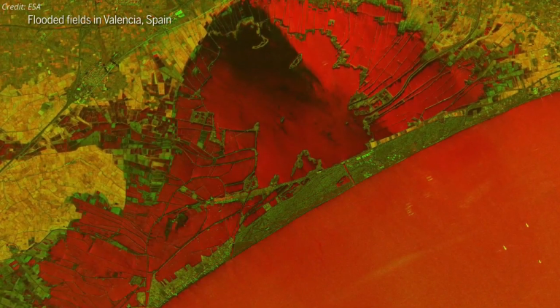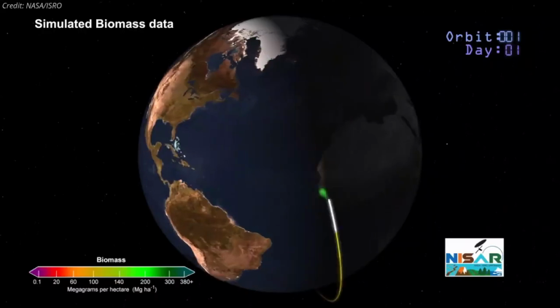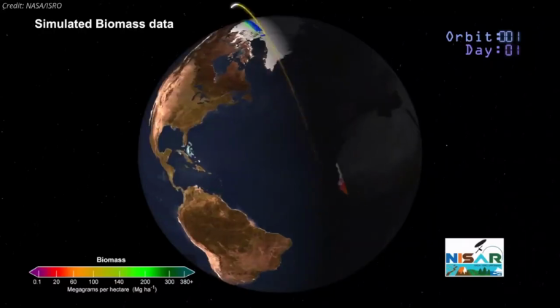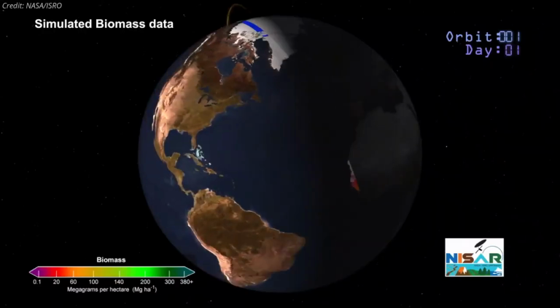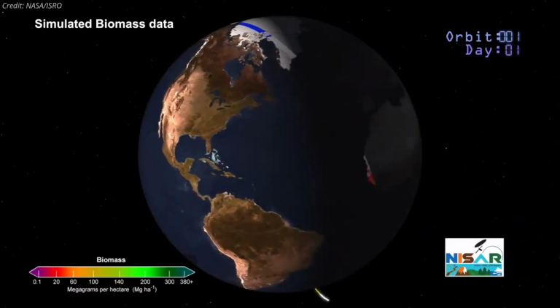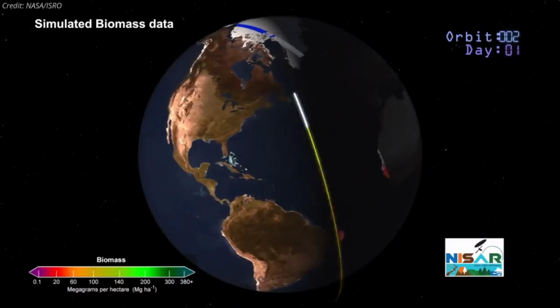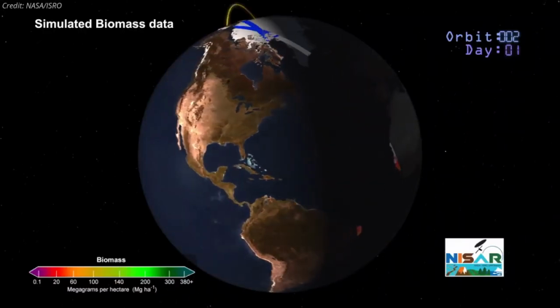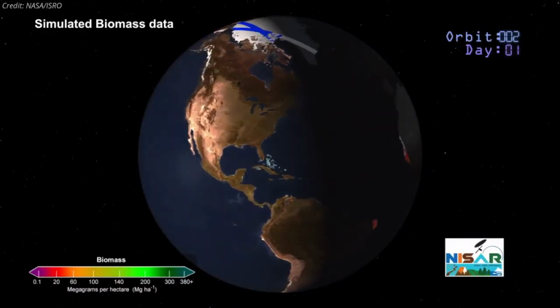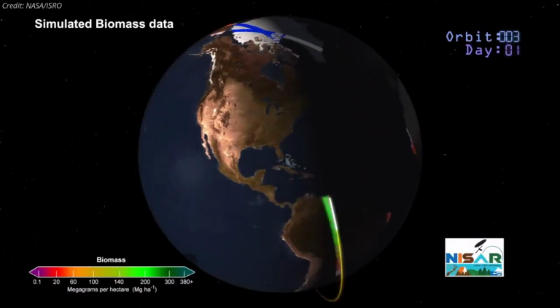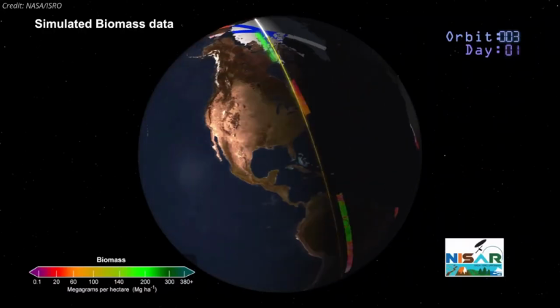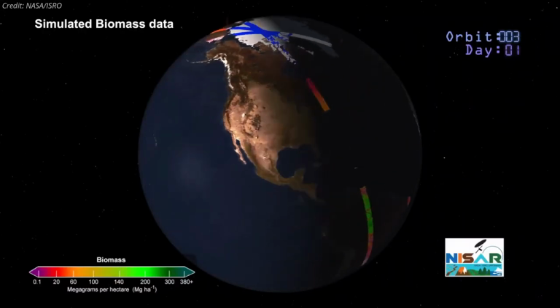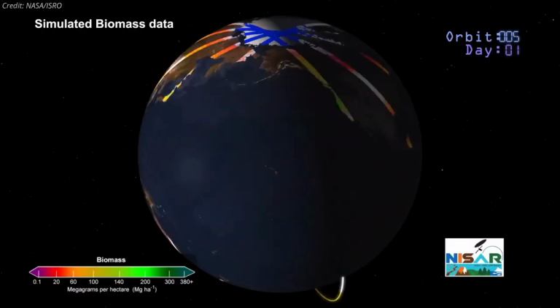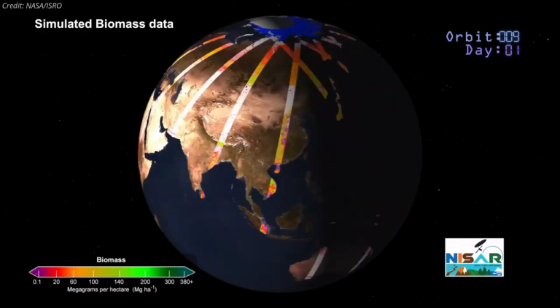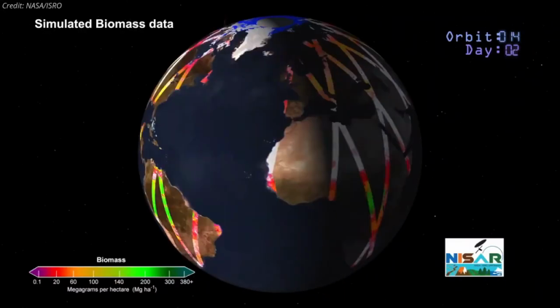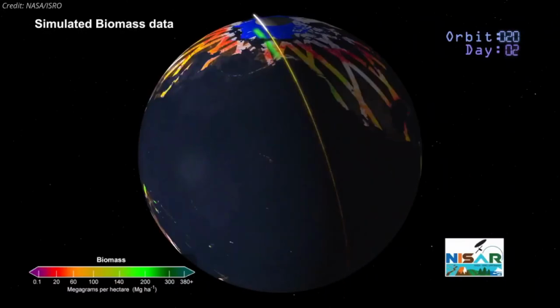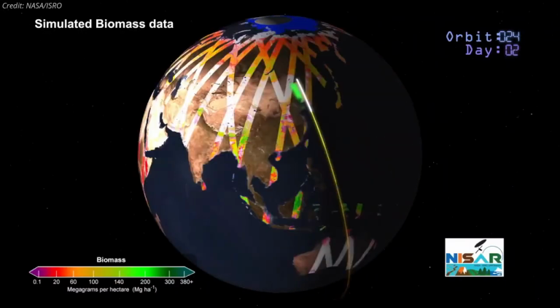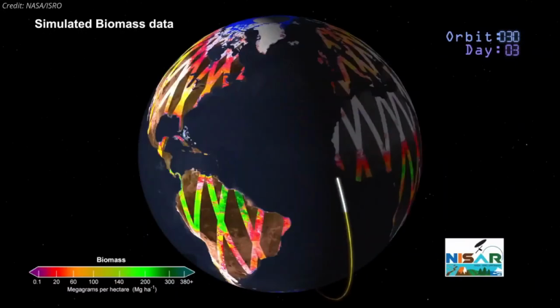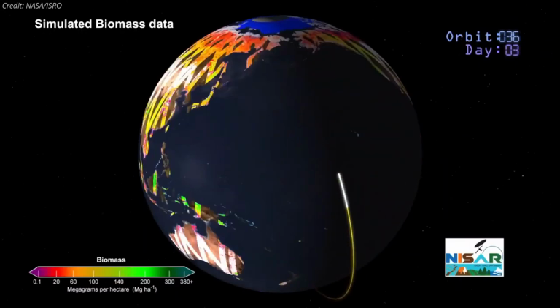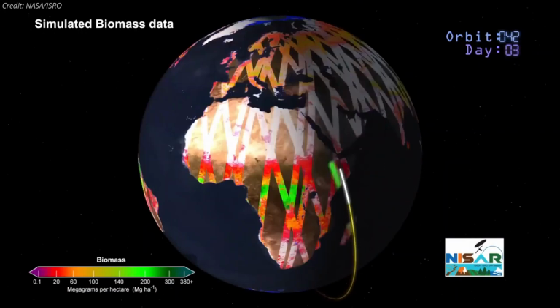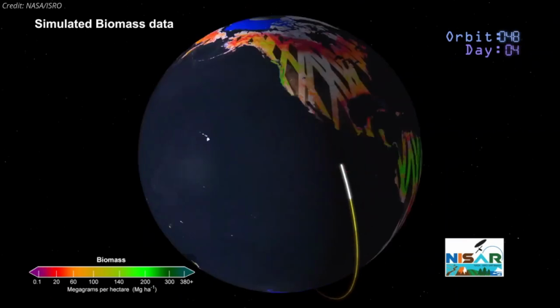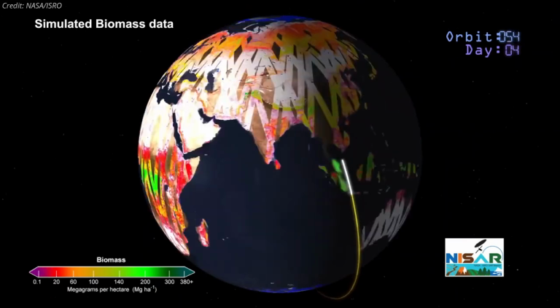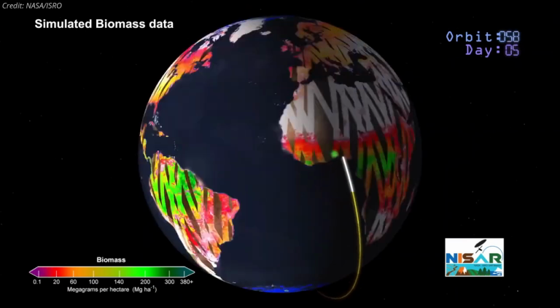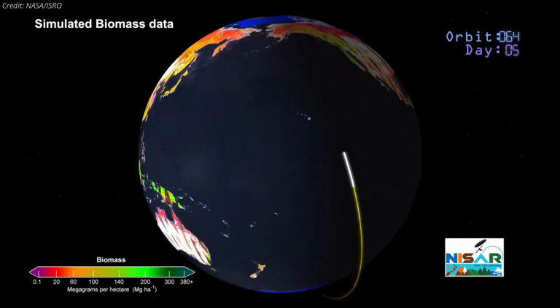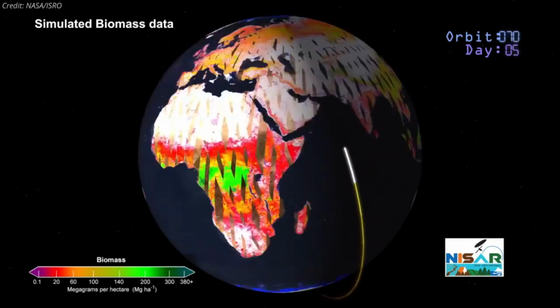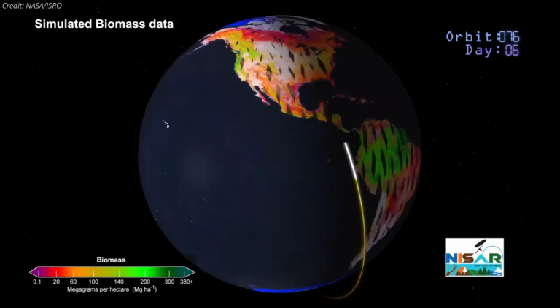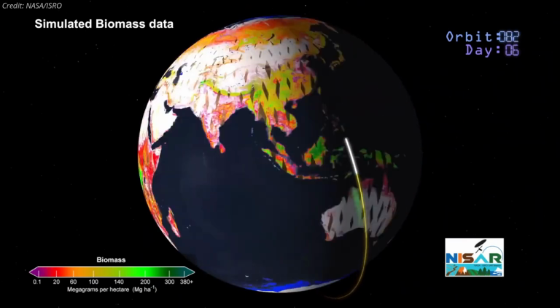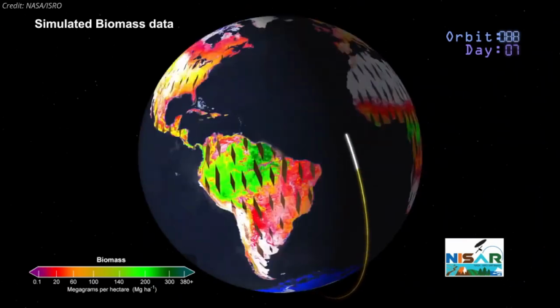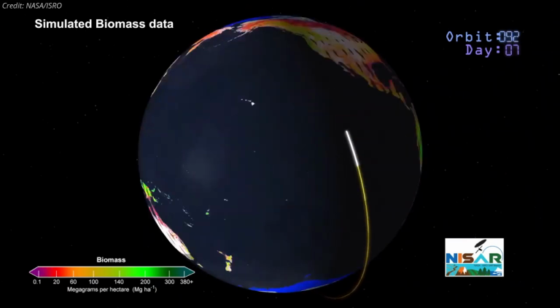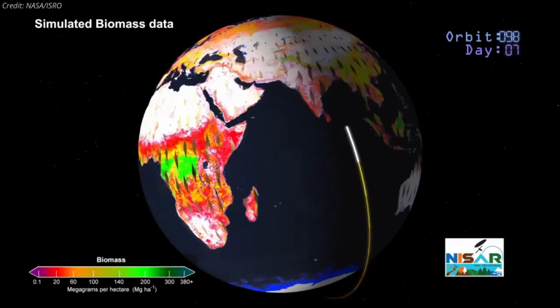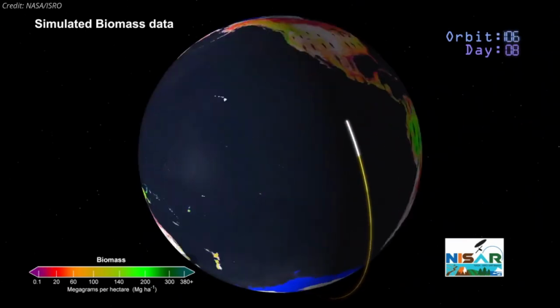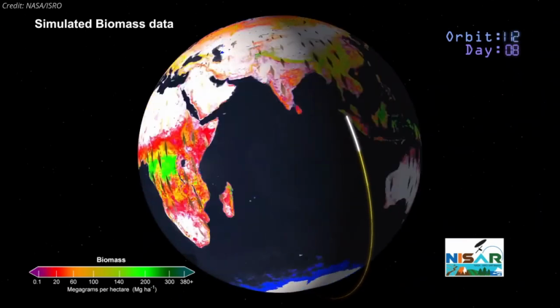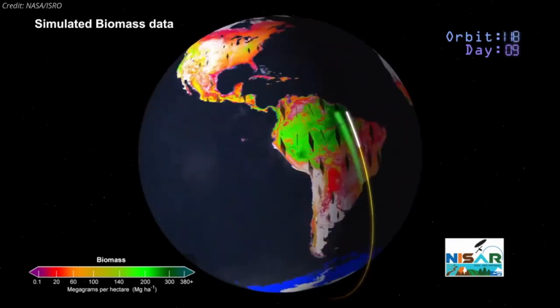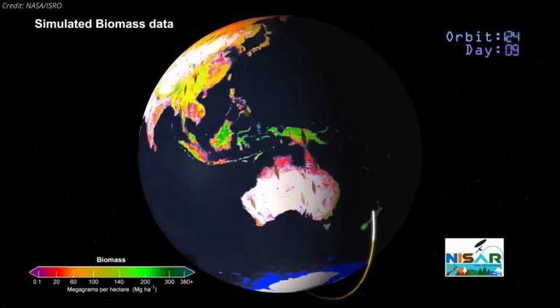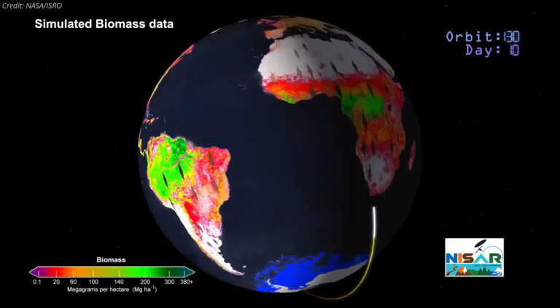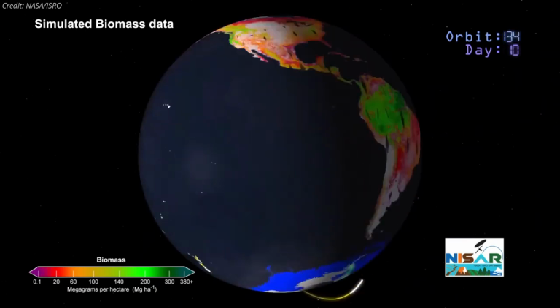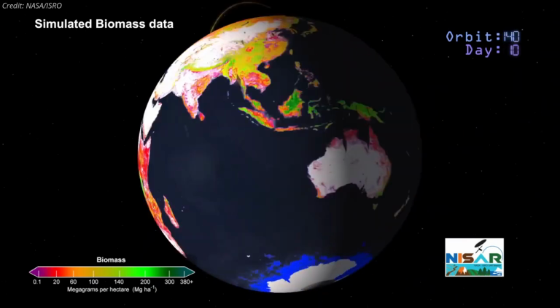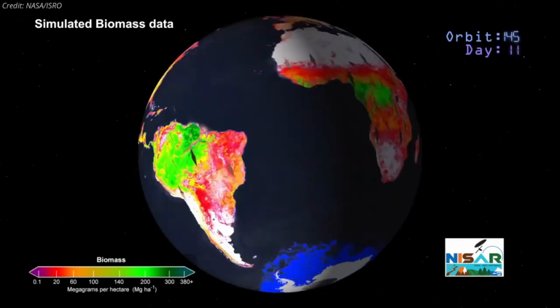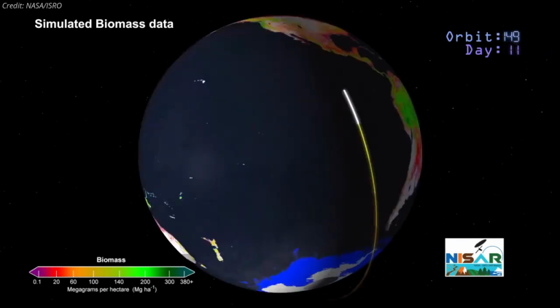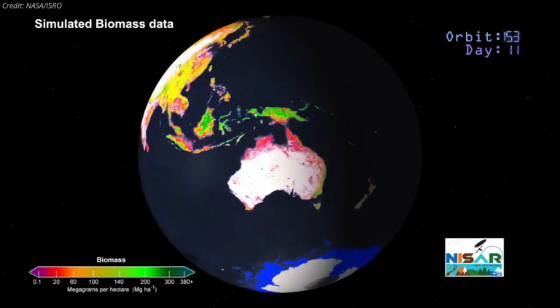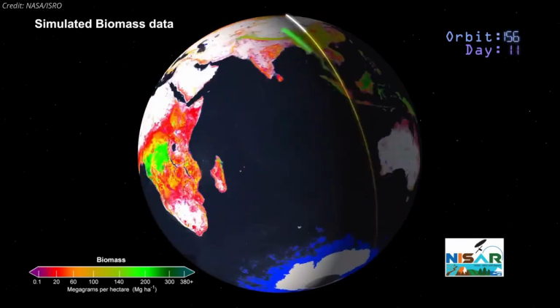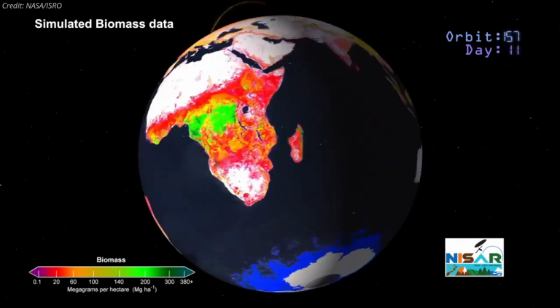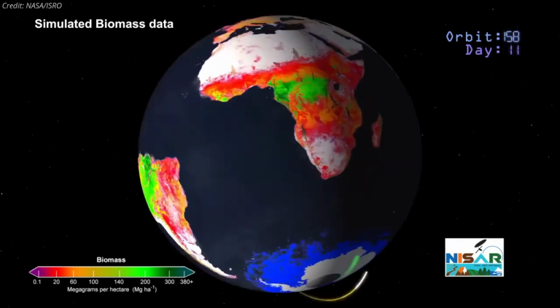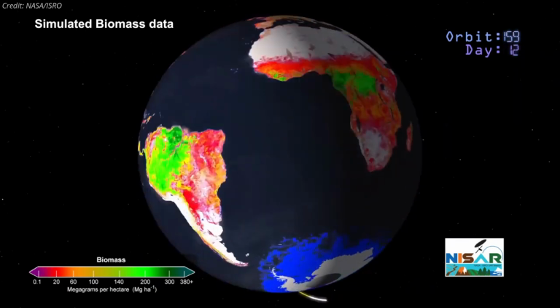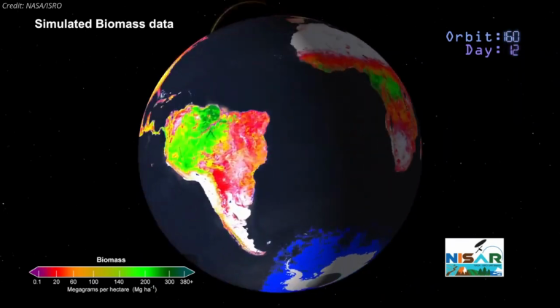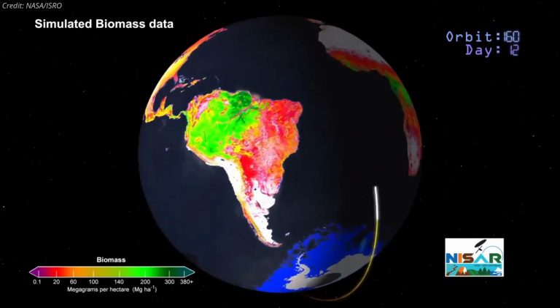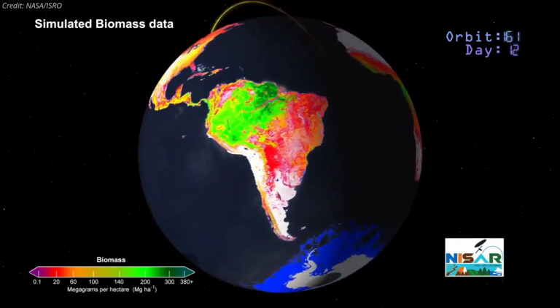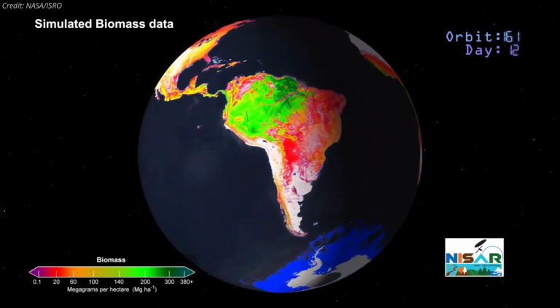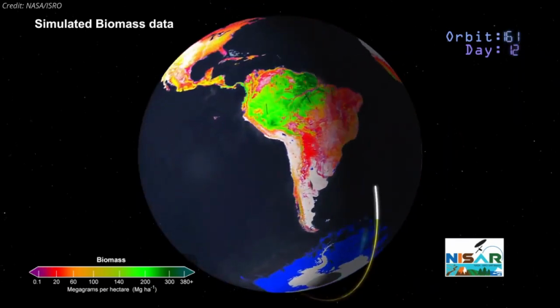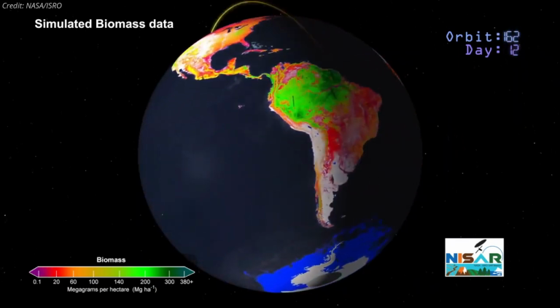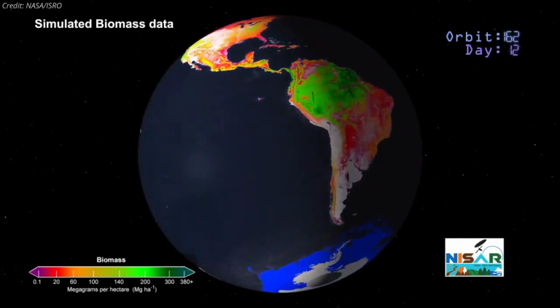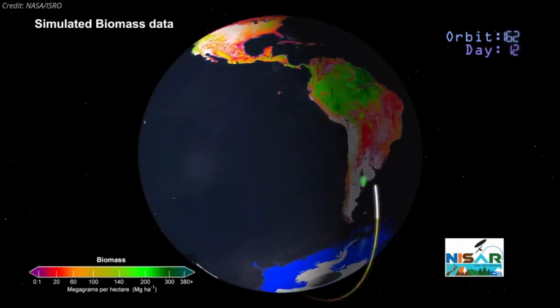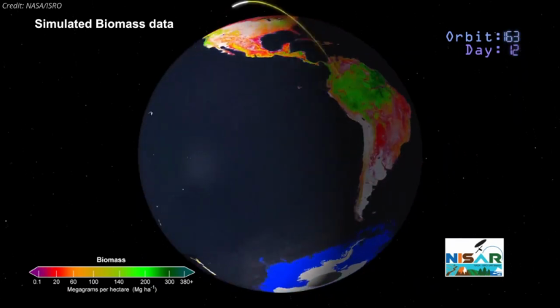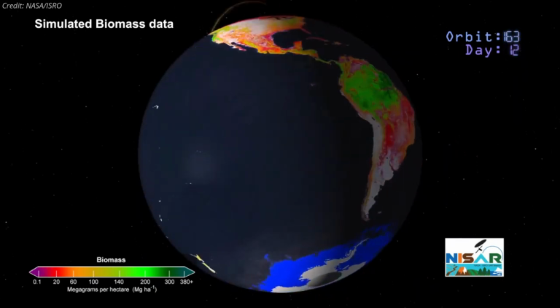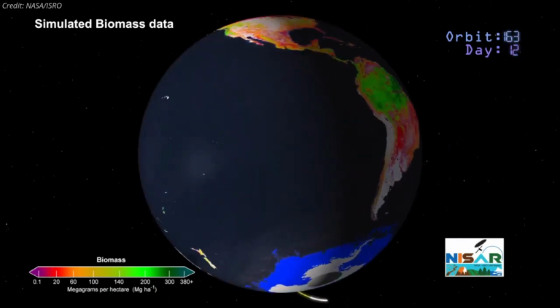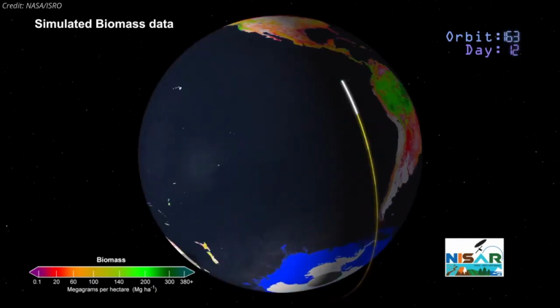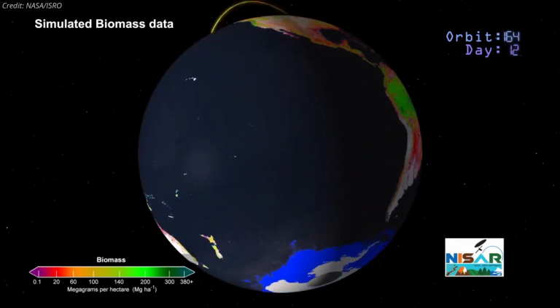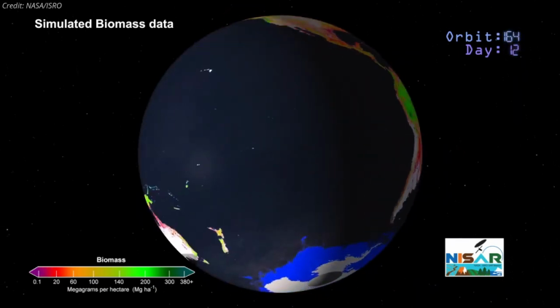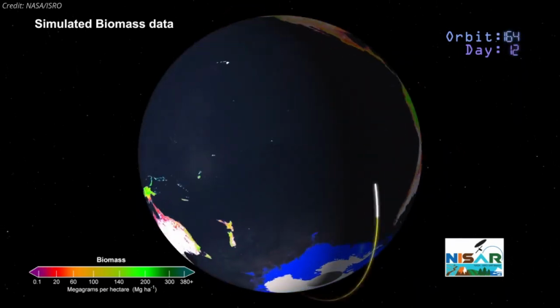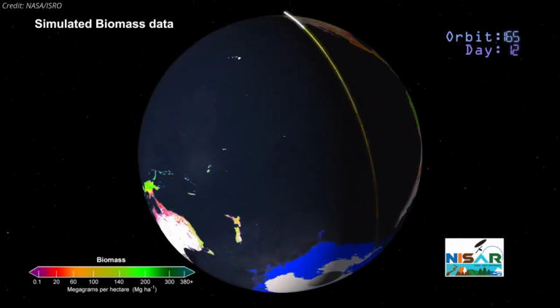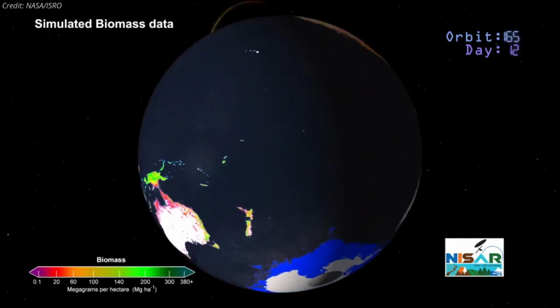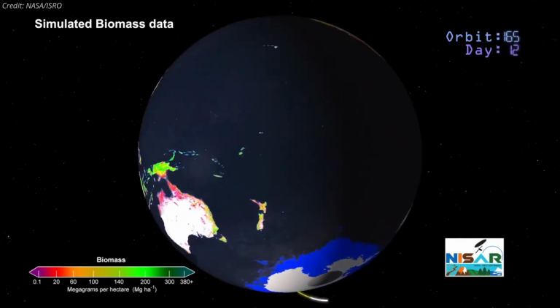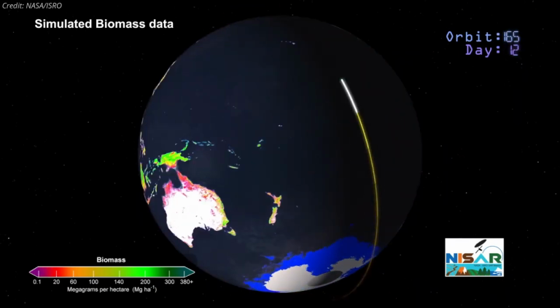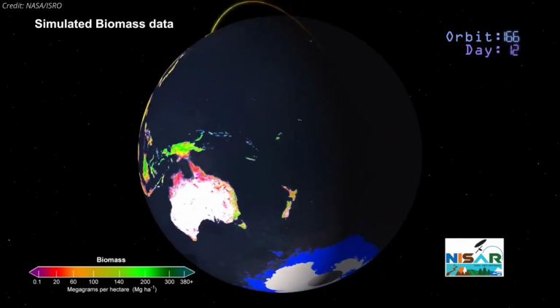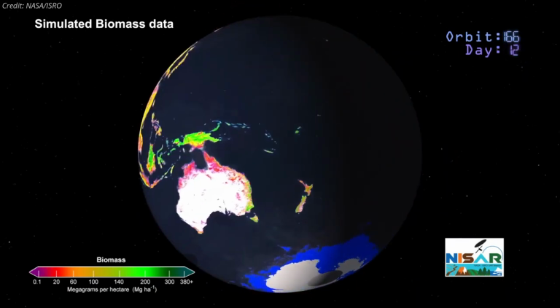The satellite will scan the entire globe every 12 days, imaging the Earth's land, ice sheets, and sea ice on every orbit.